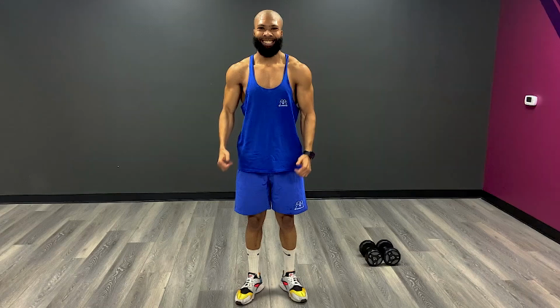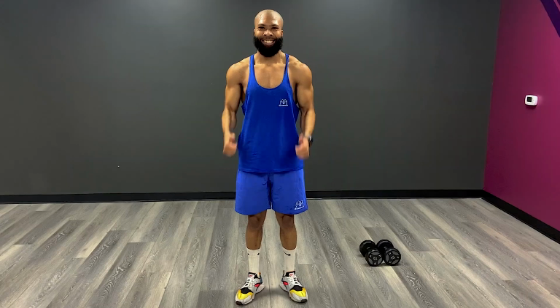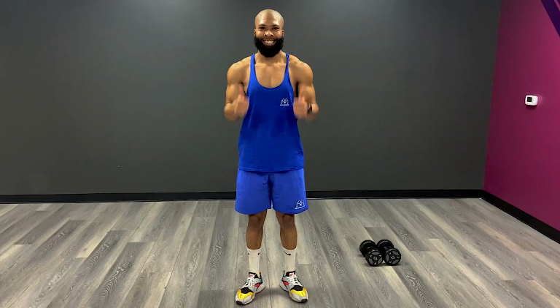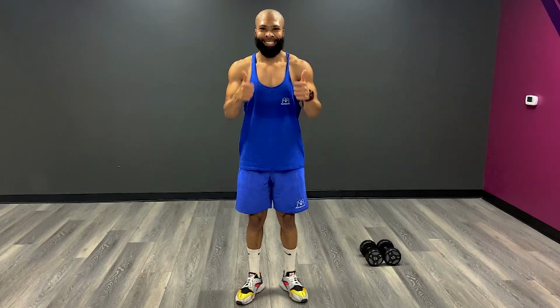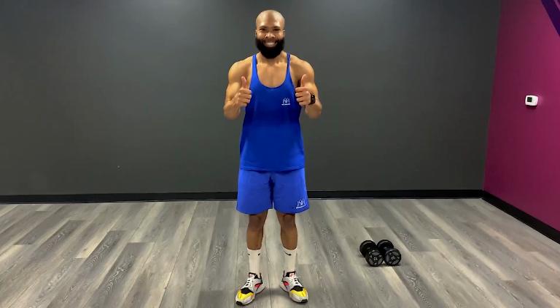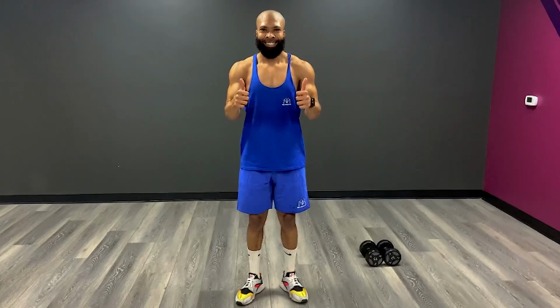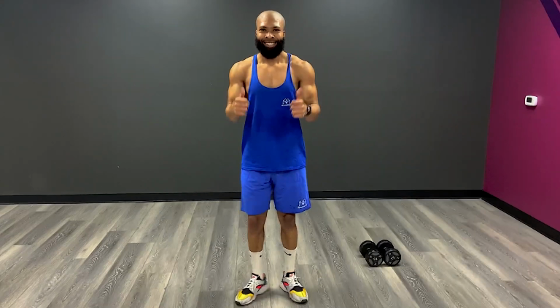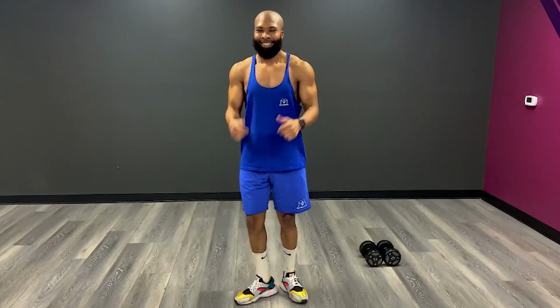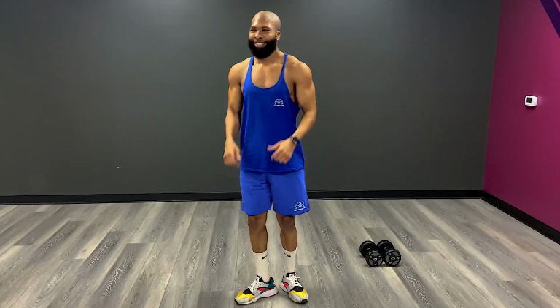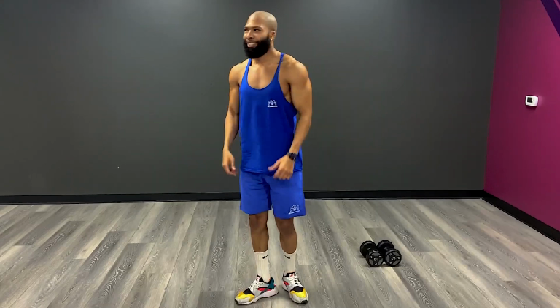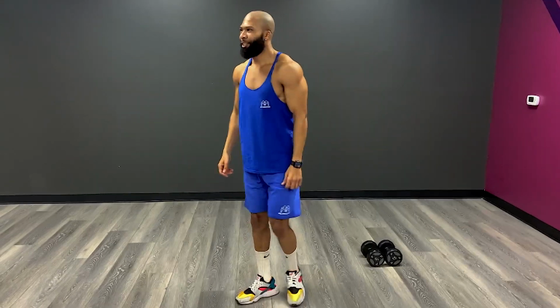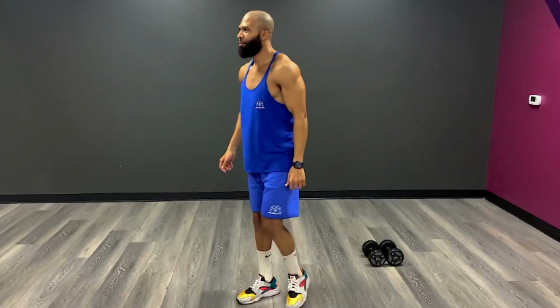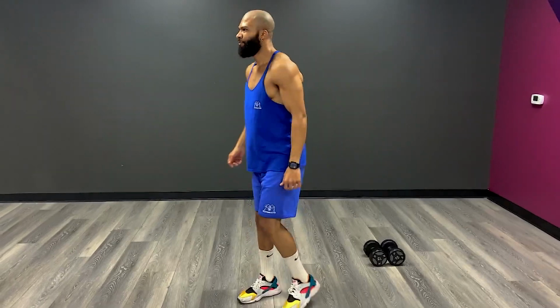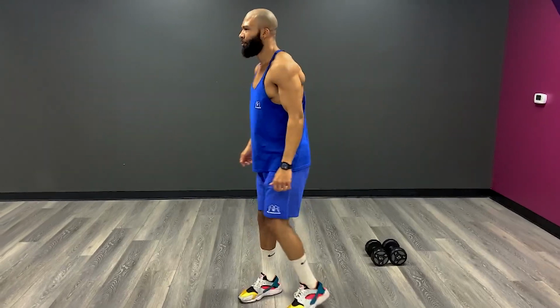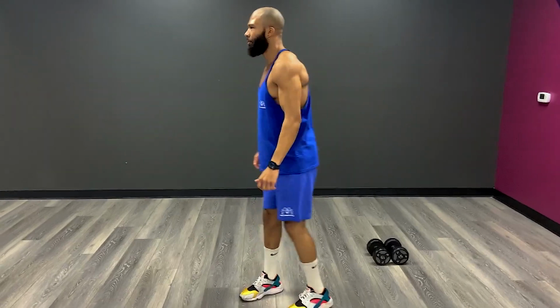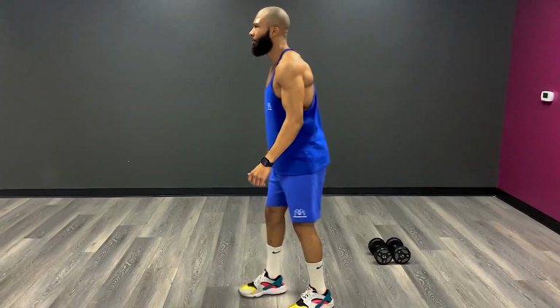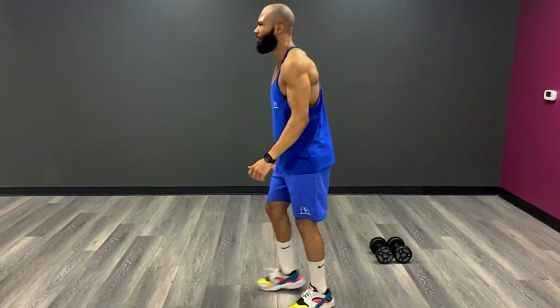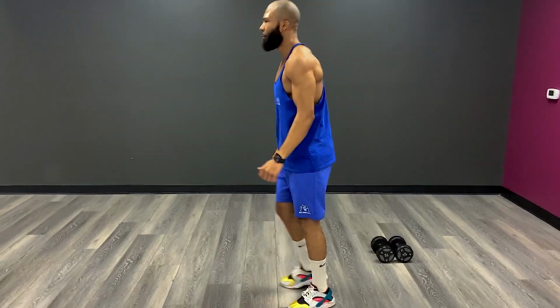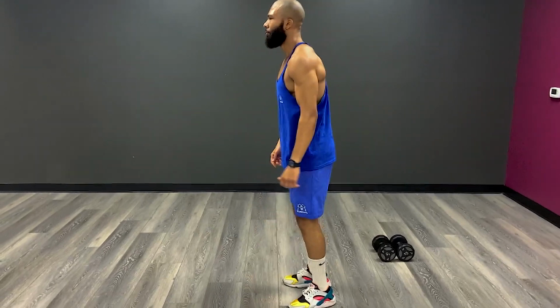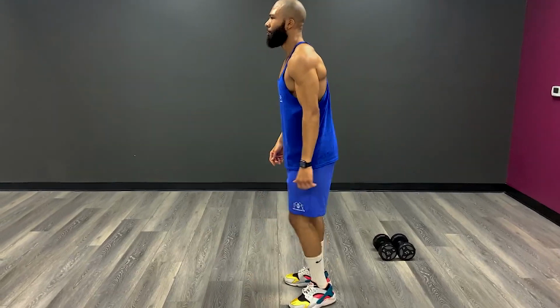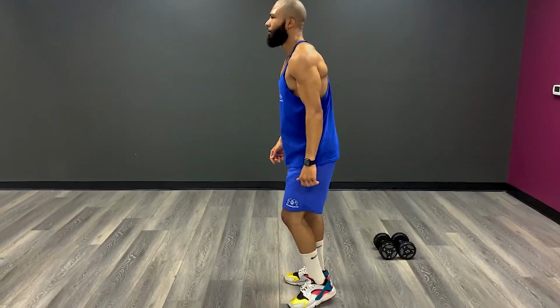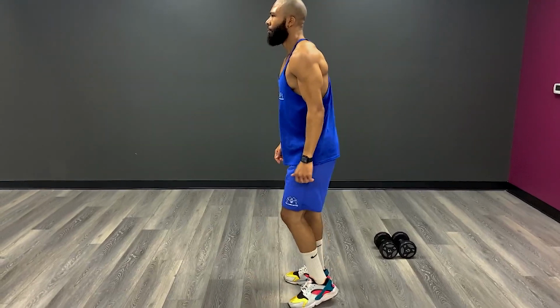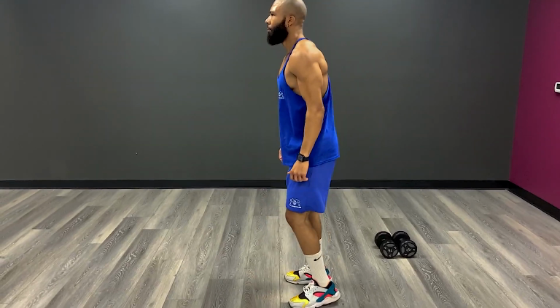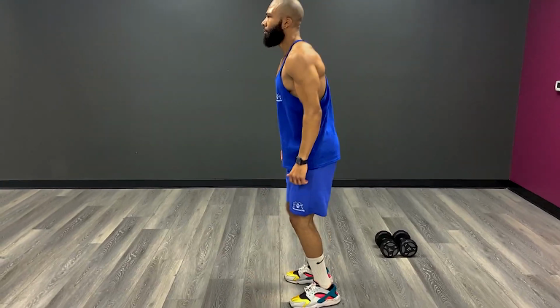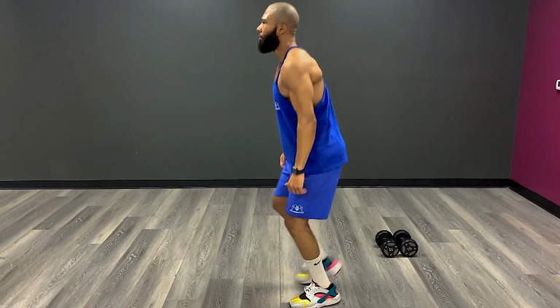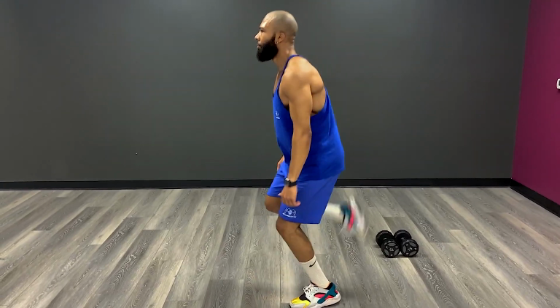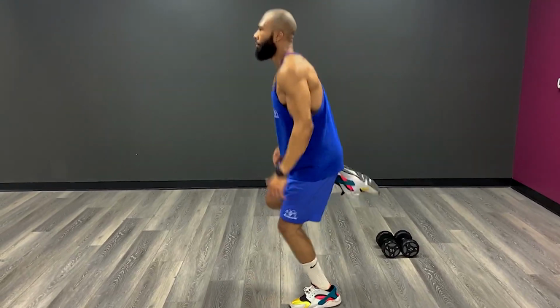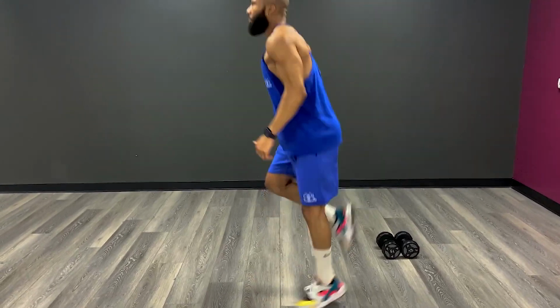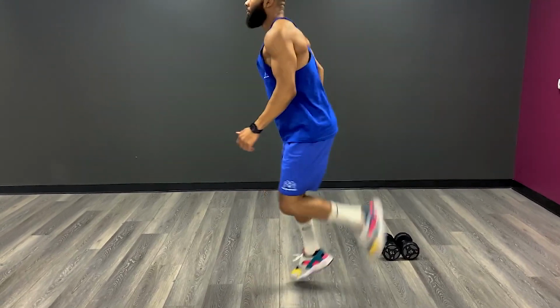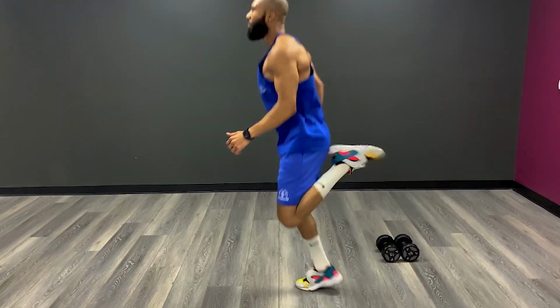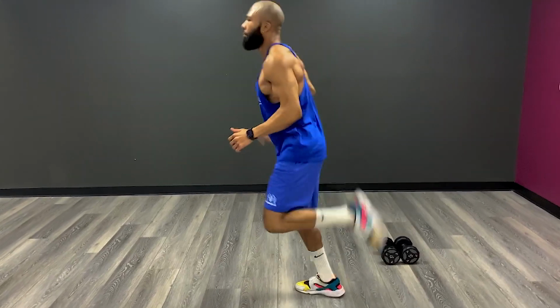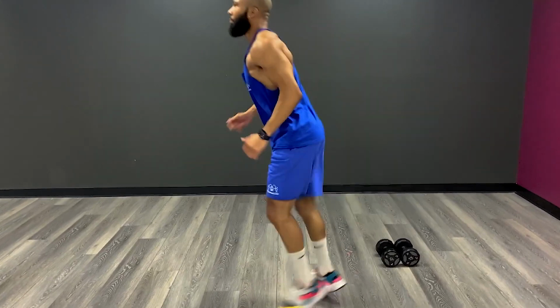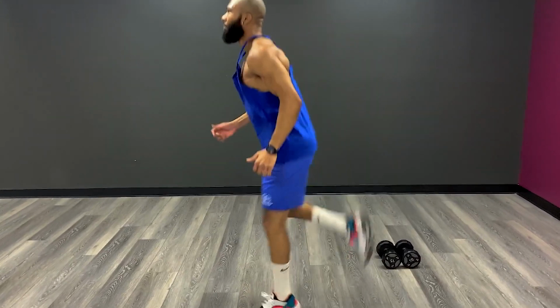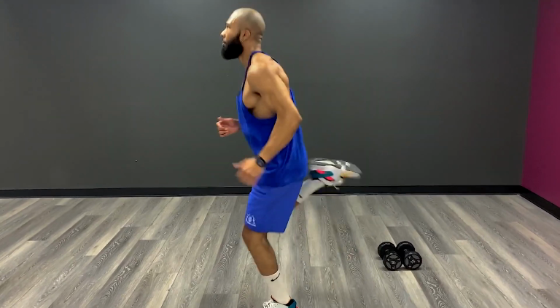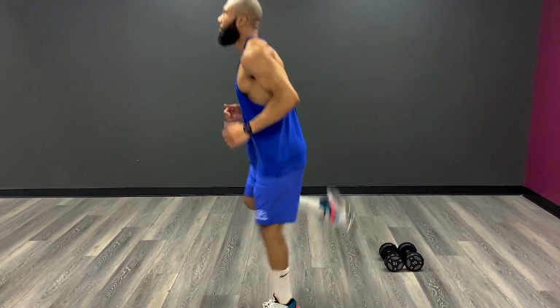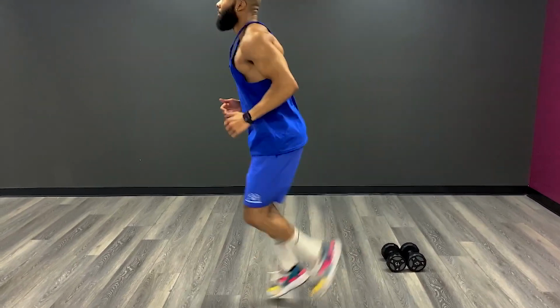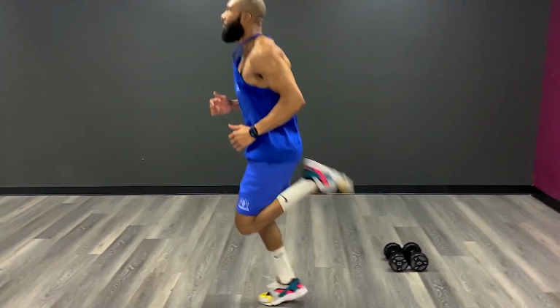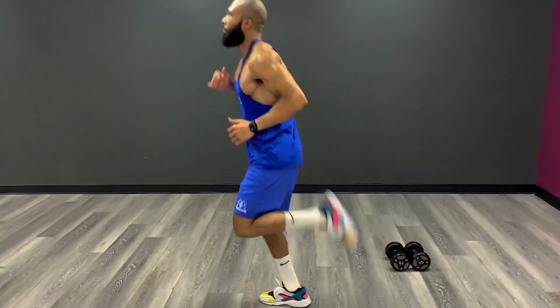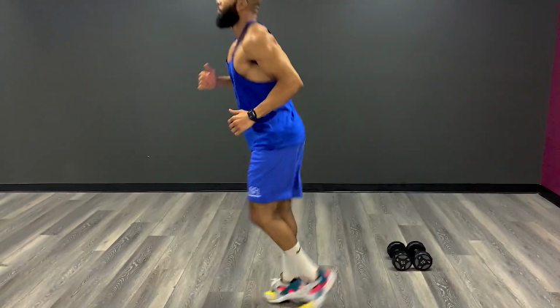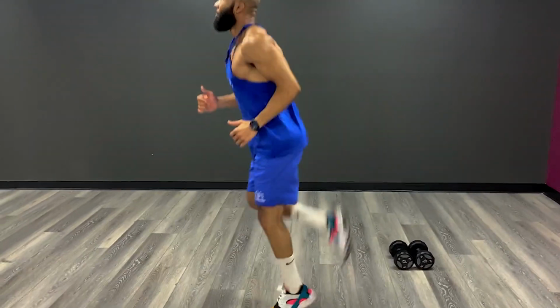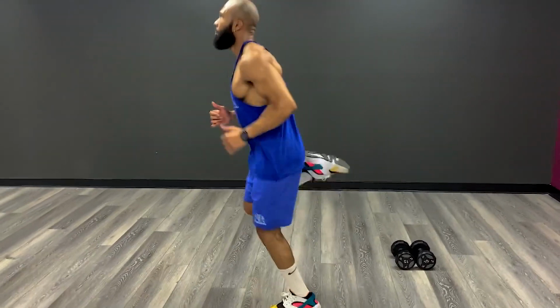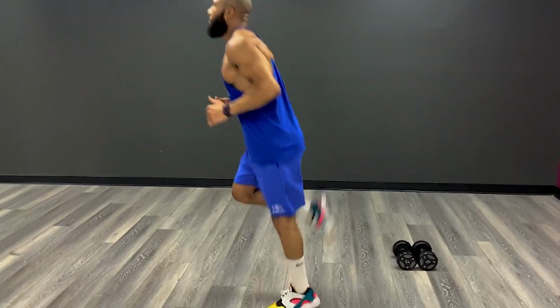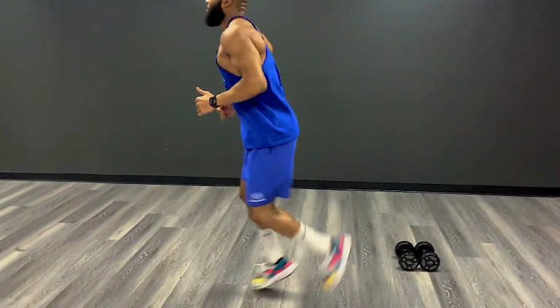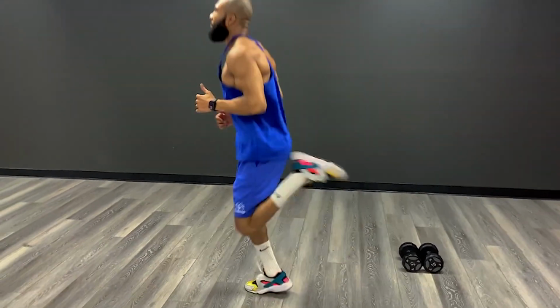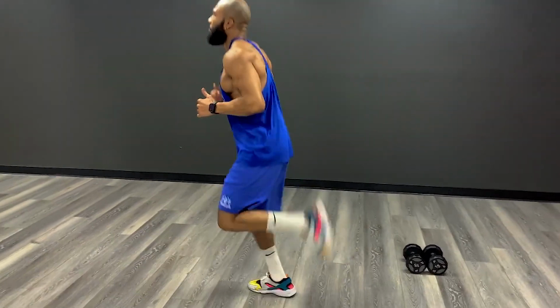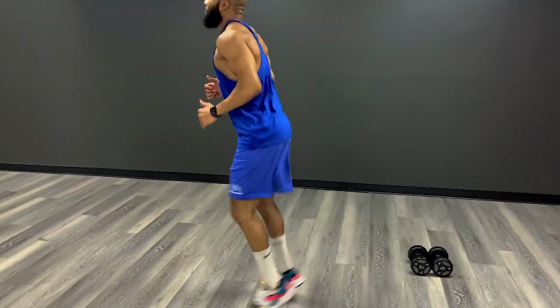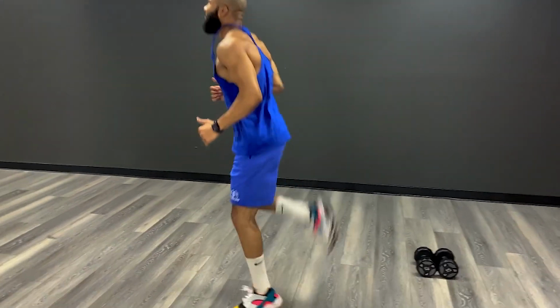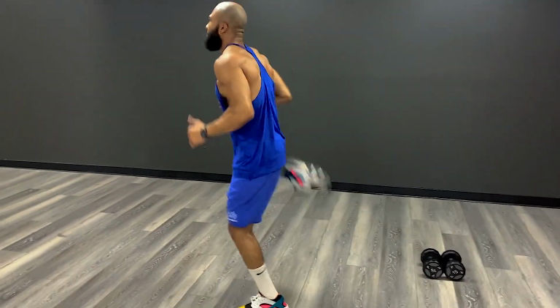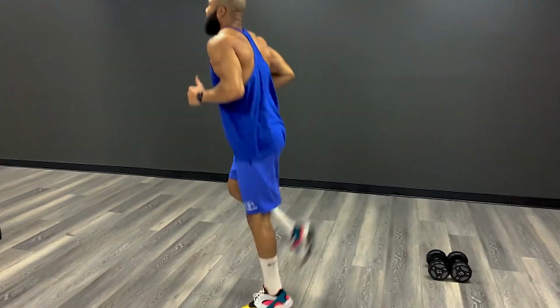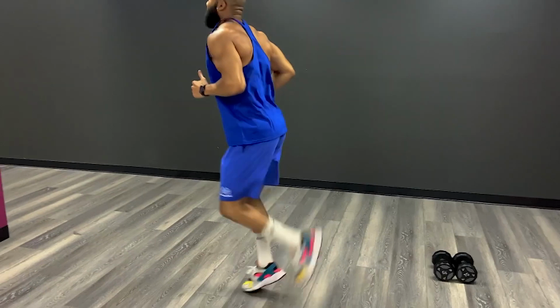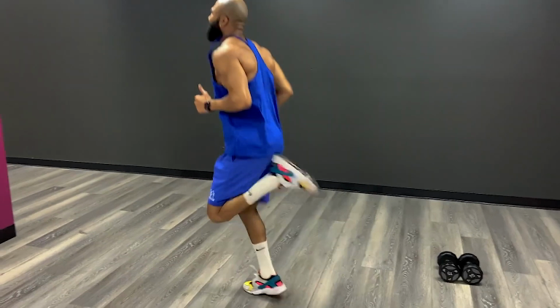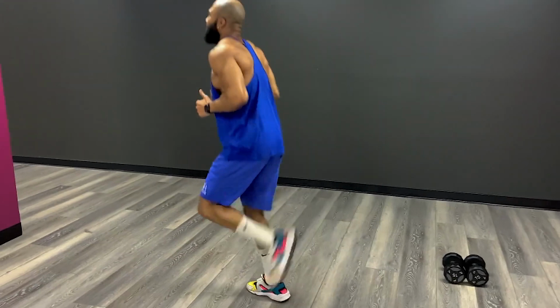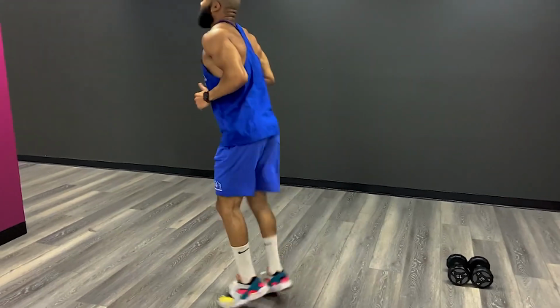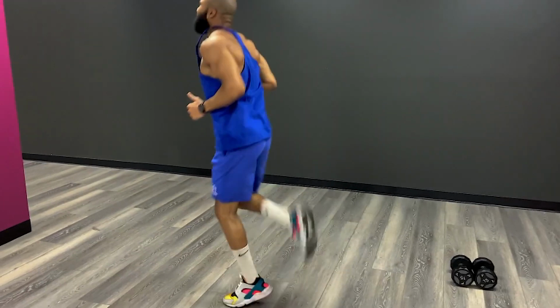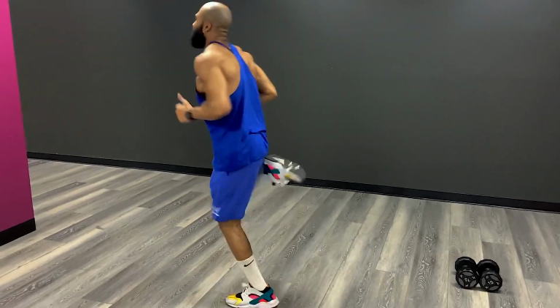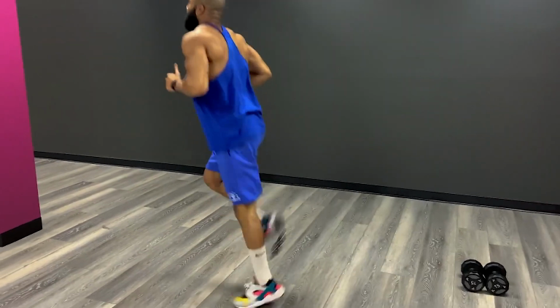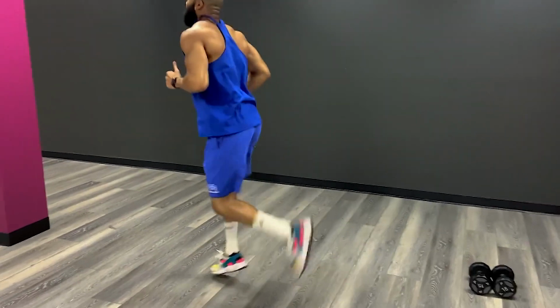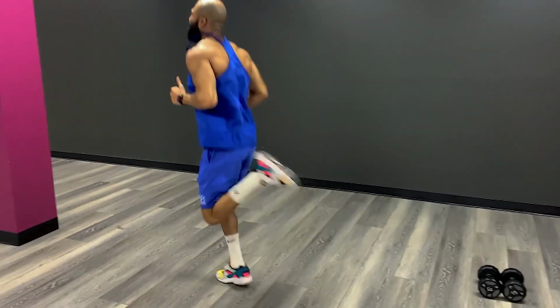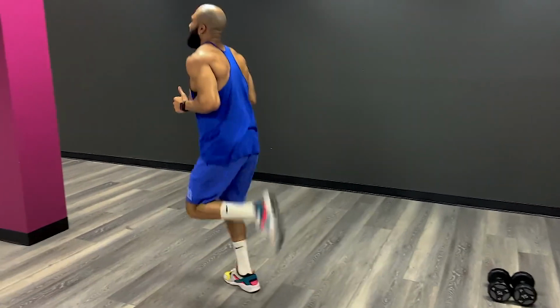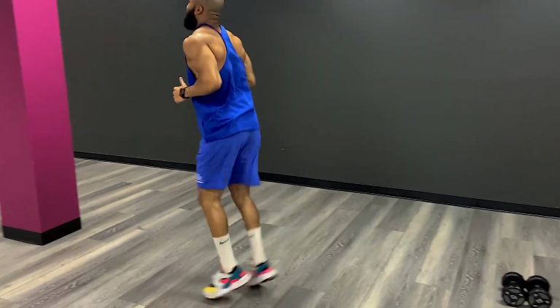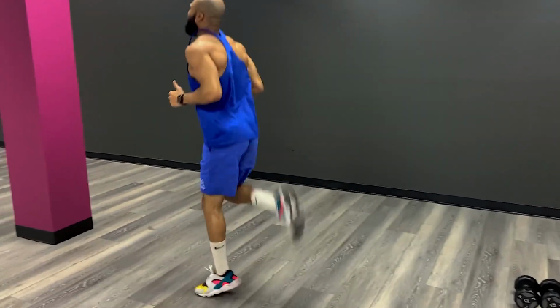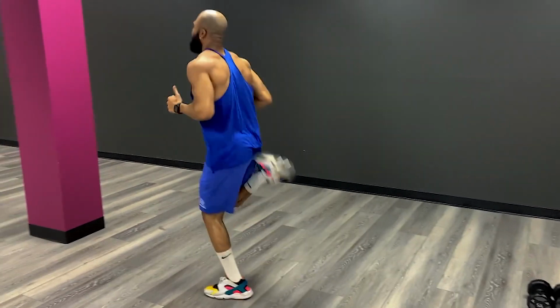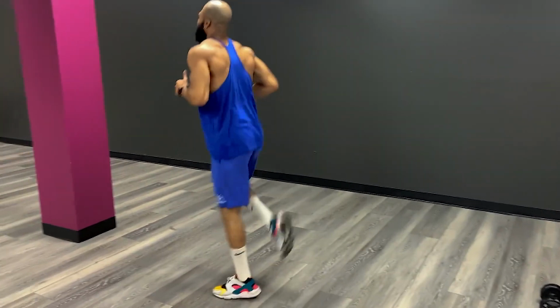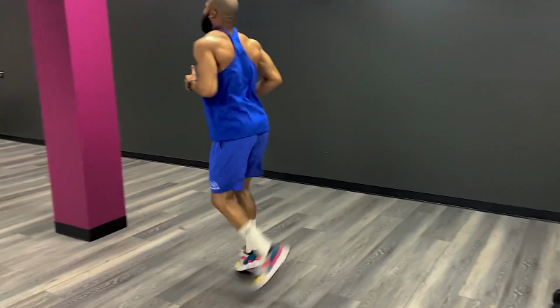How you doing everybody? It's your natural bodybuilding specialist Kelly Brown and in today's video I'm going to show you how to warm up your hamstrings with glute kicks.